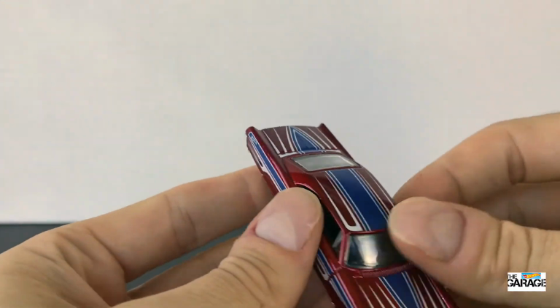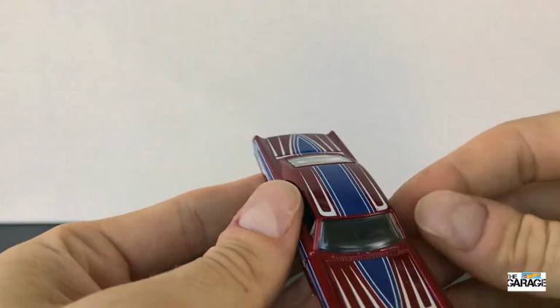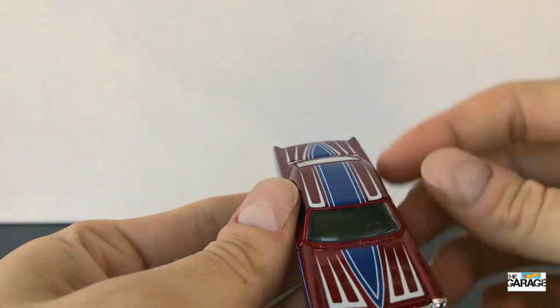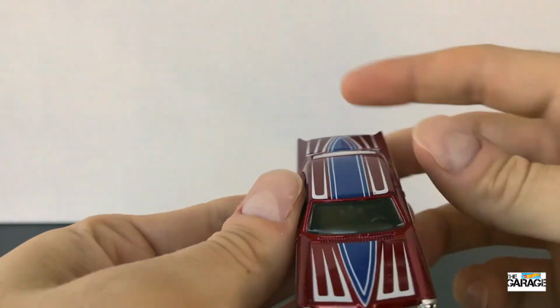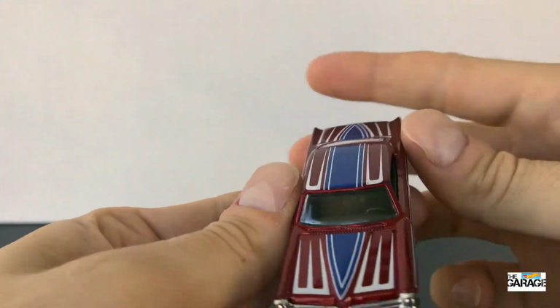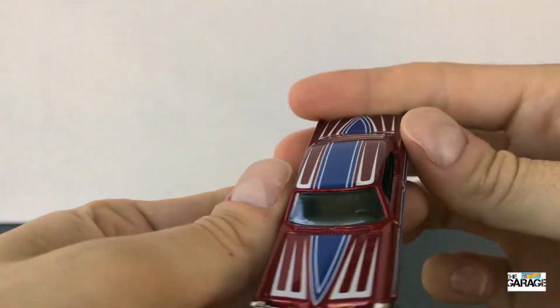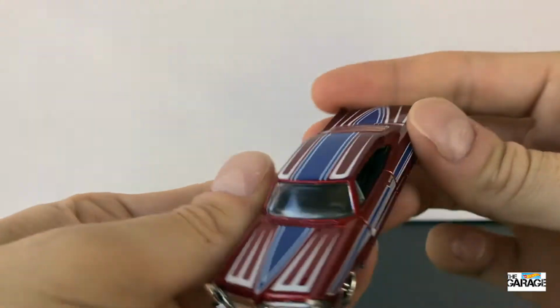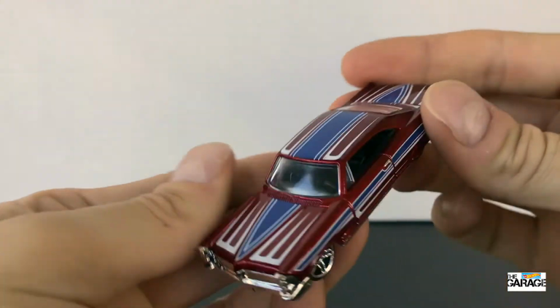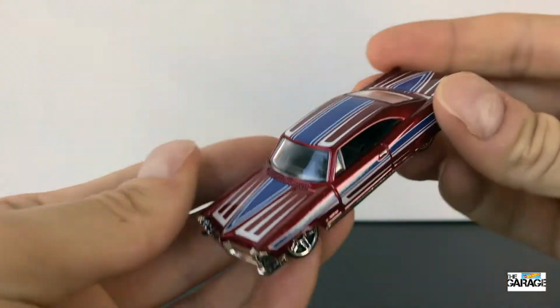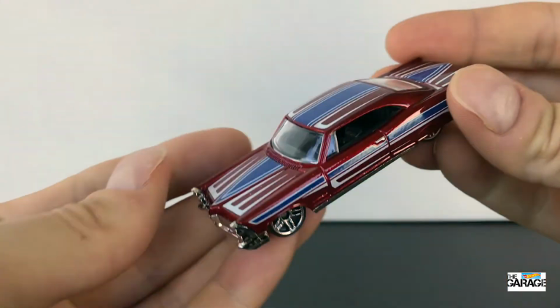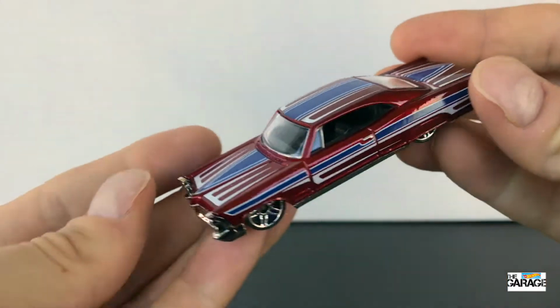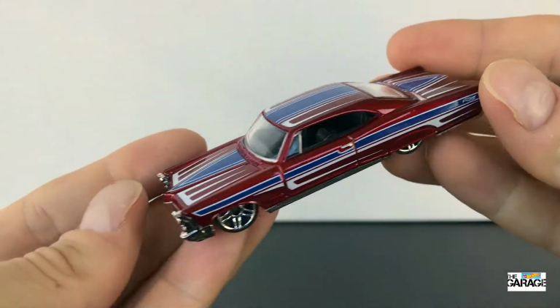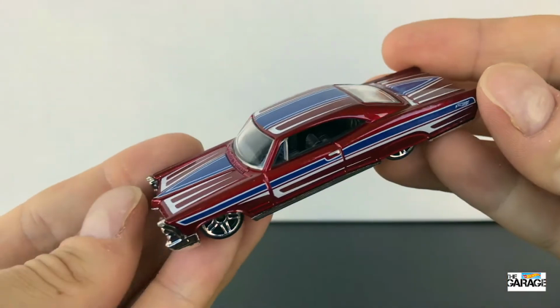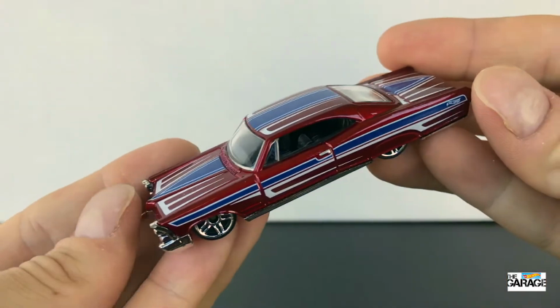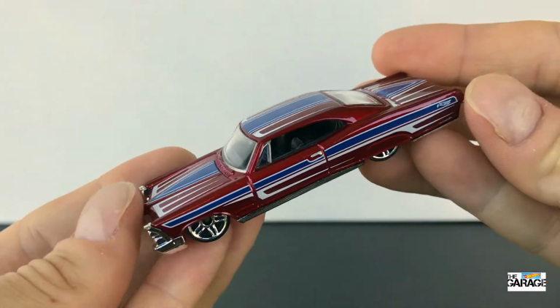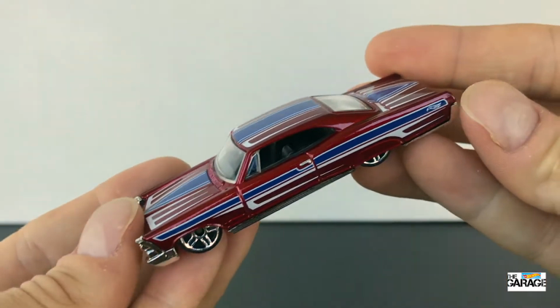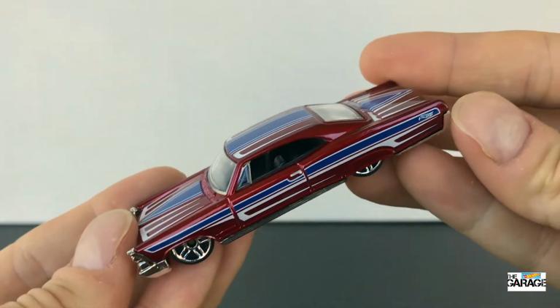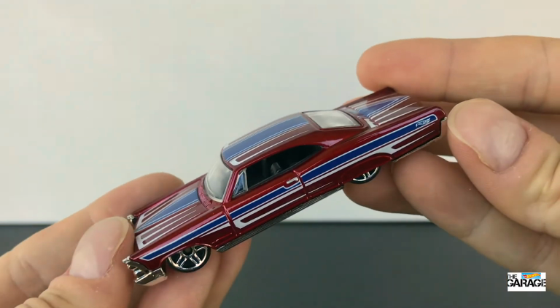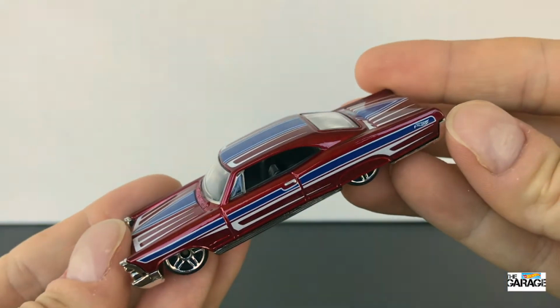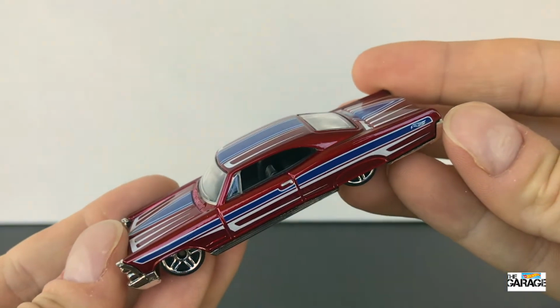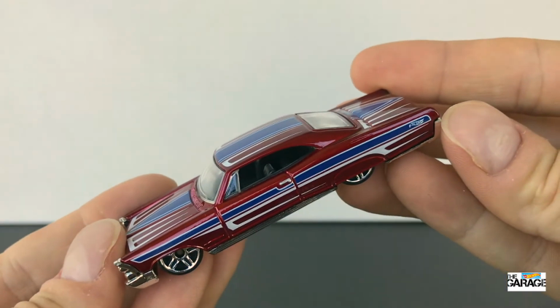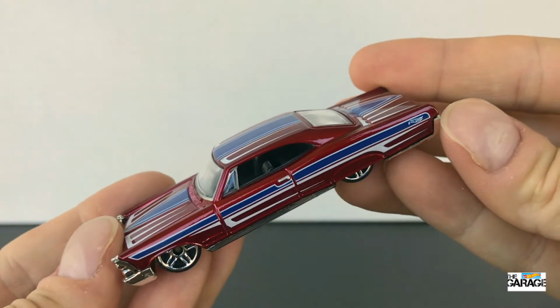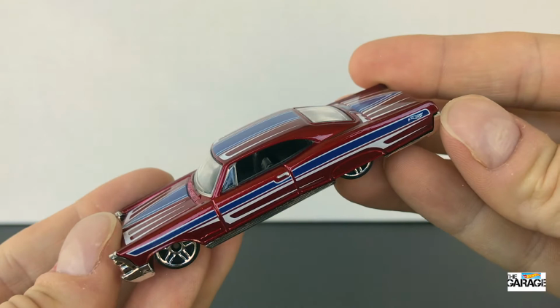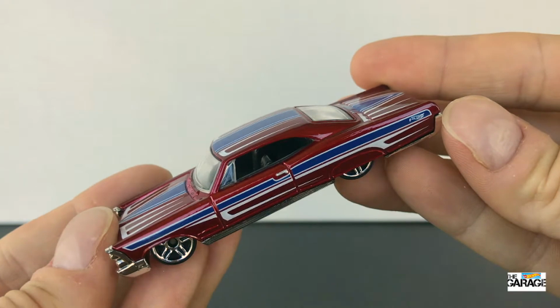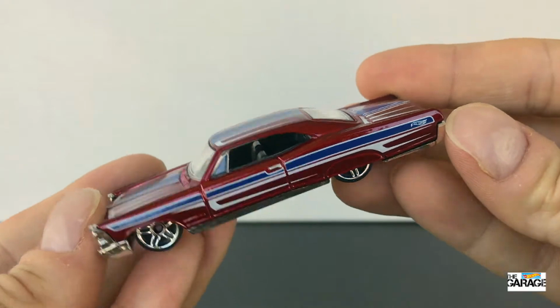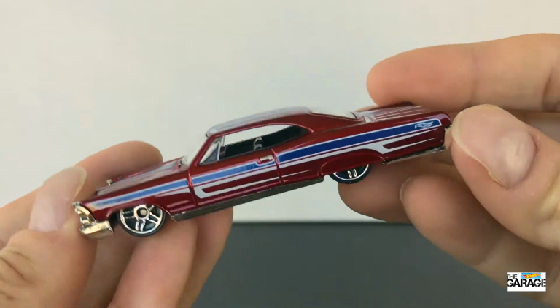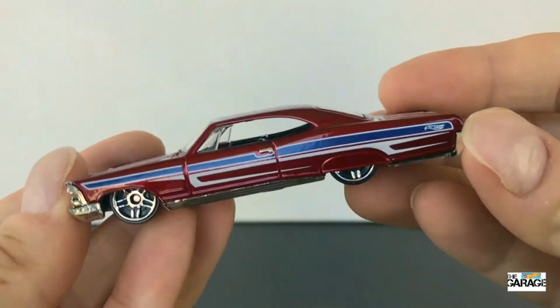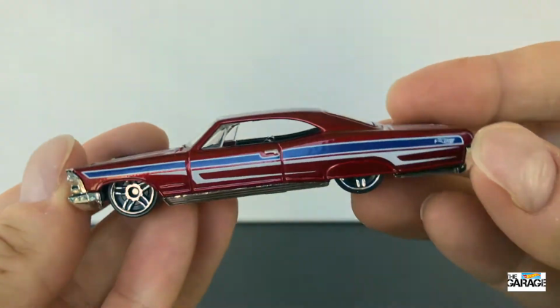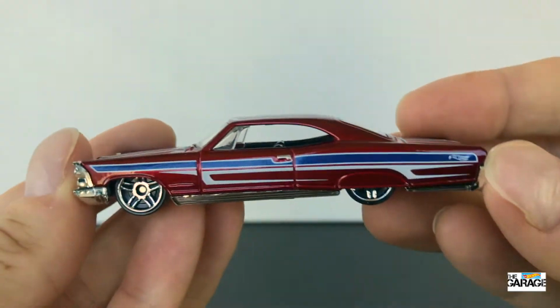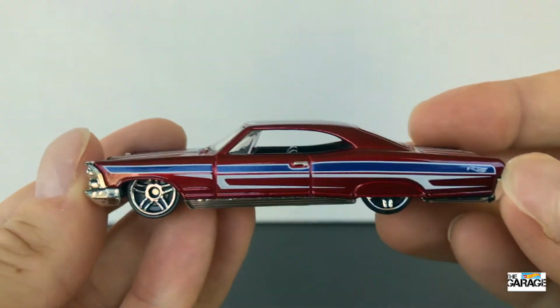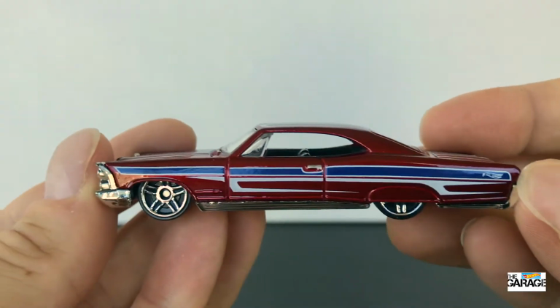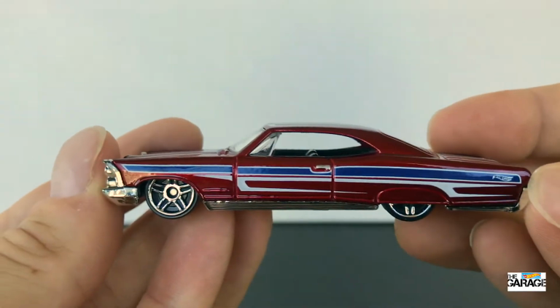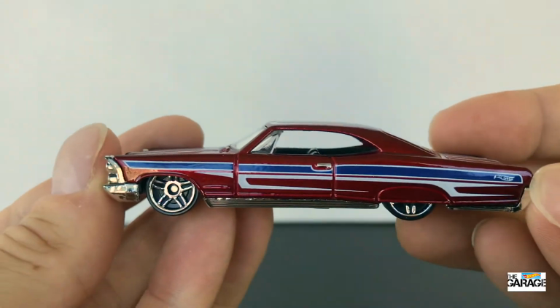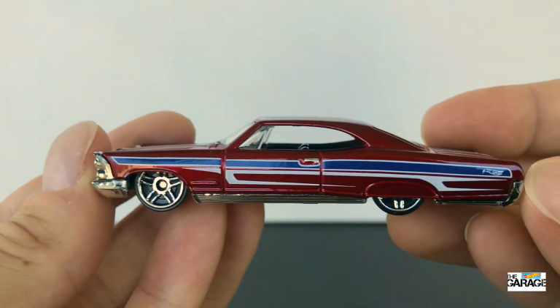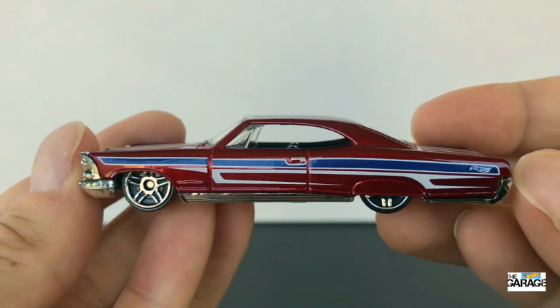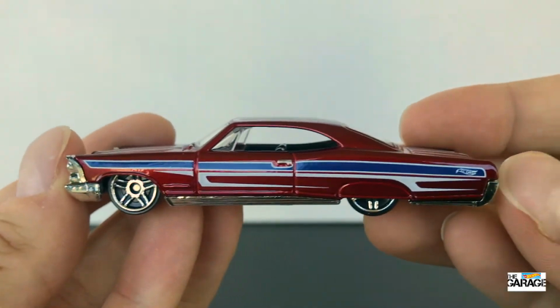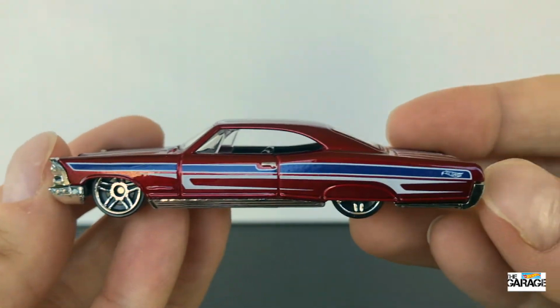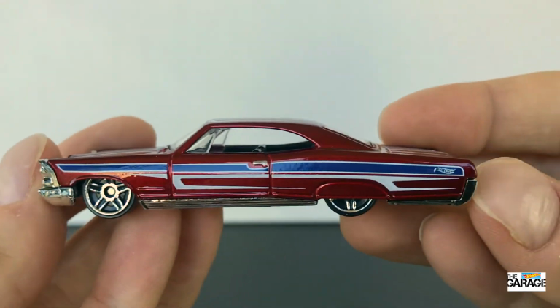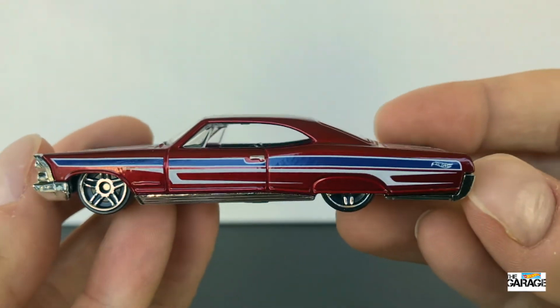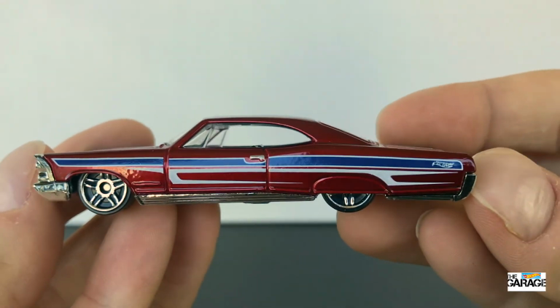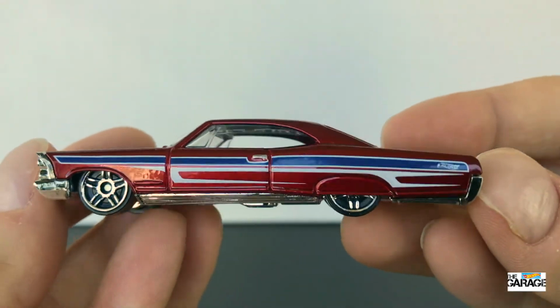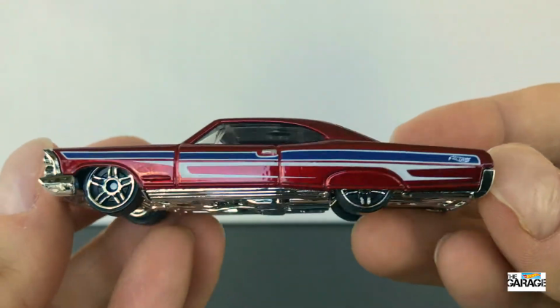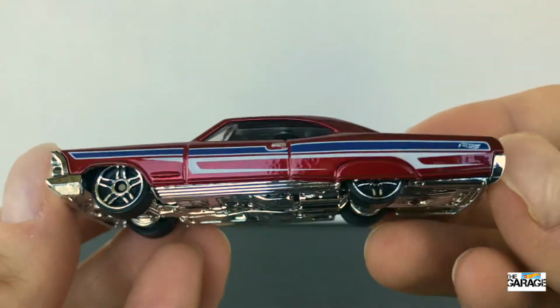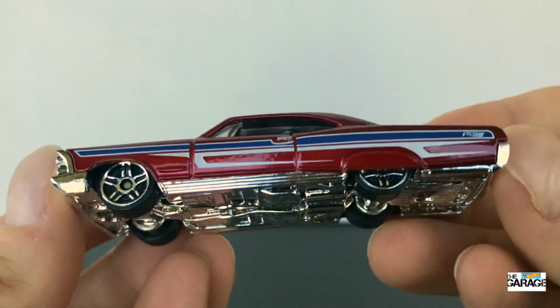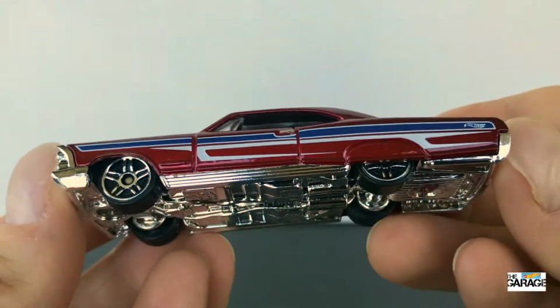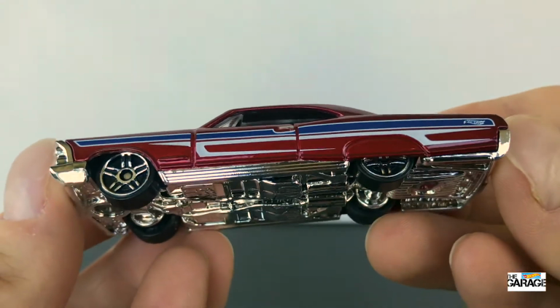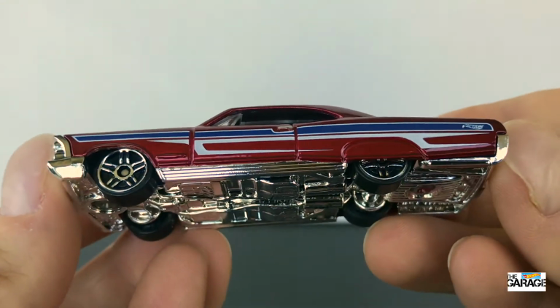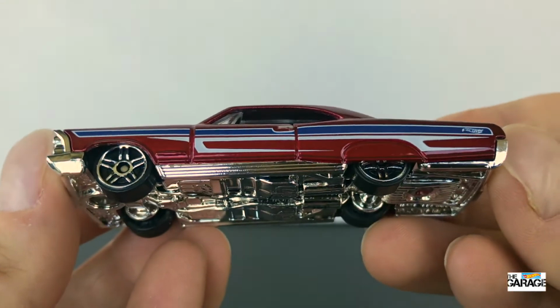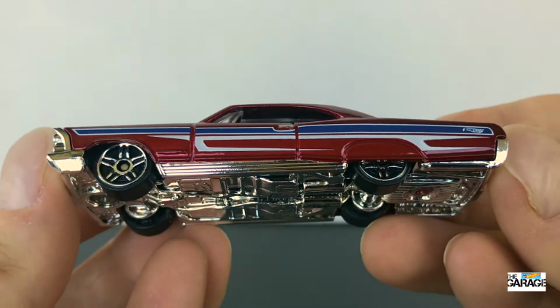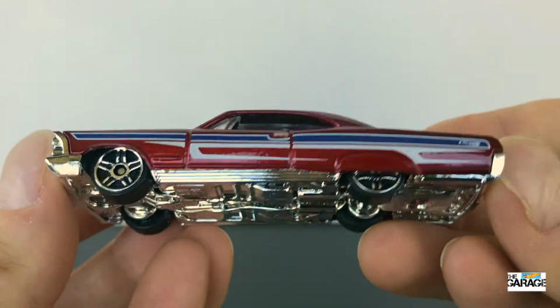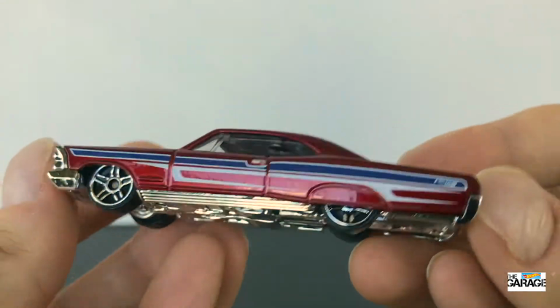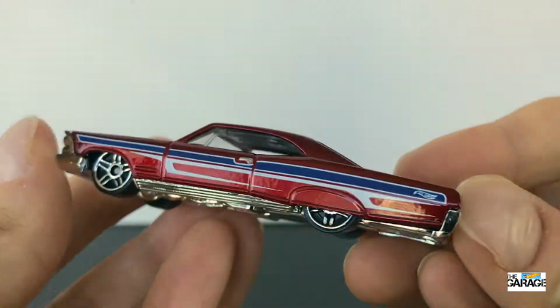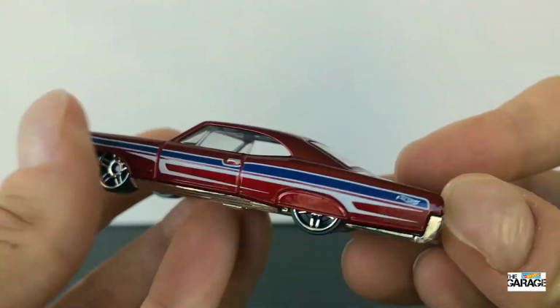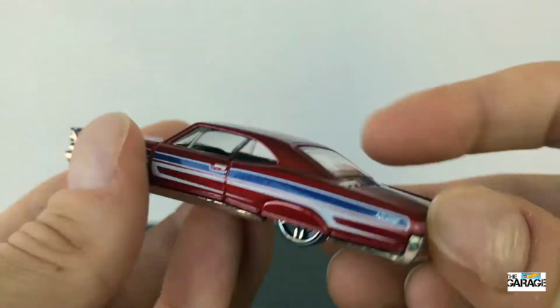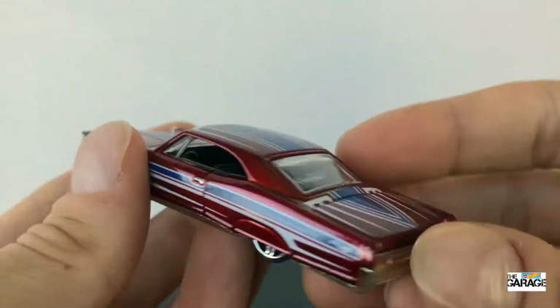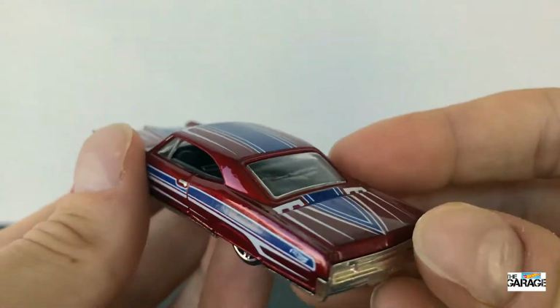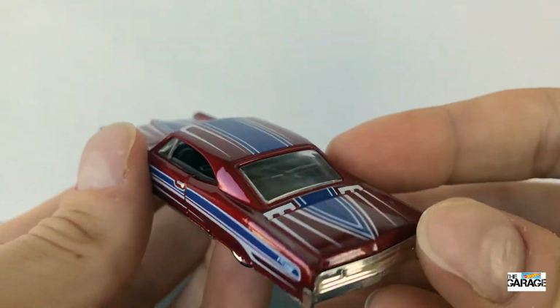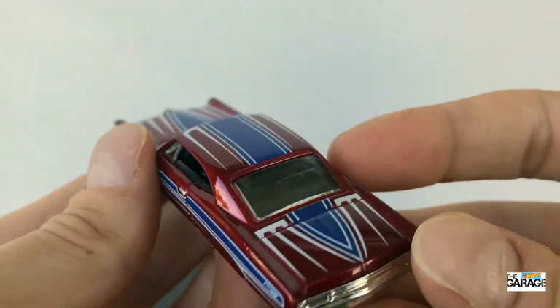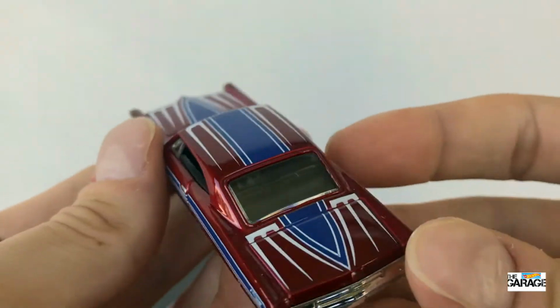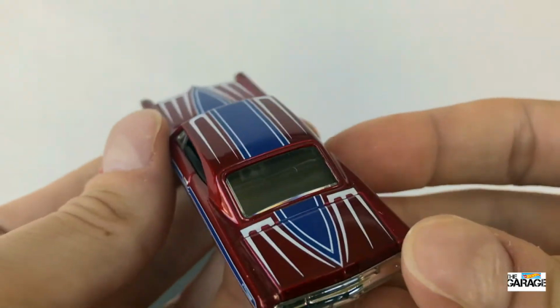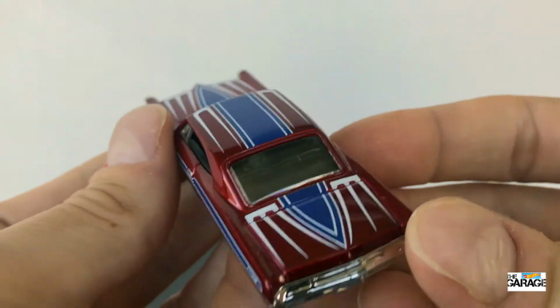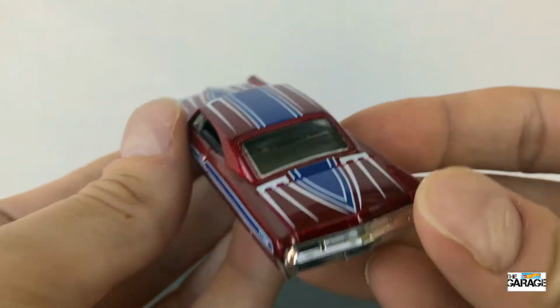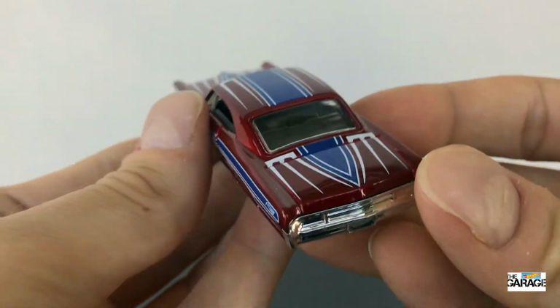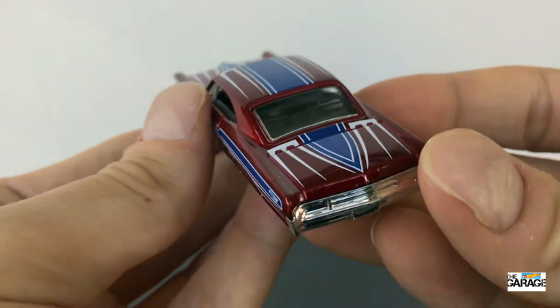The back wheels are covered. I just can't get over the low profile roof. It's such a long, slim car. I love it.